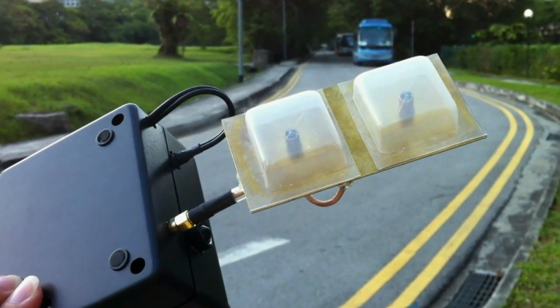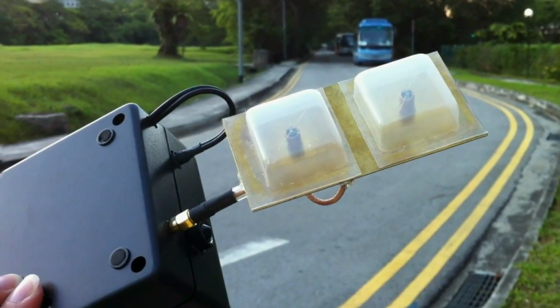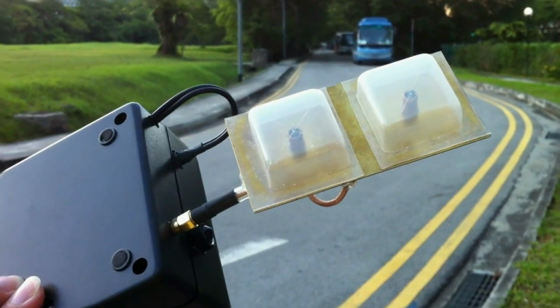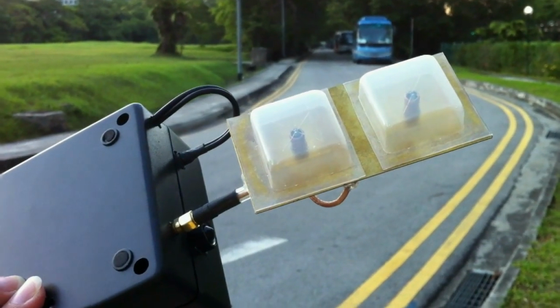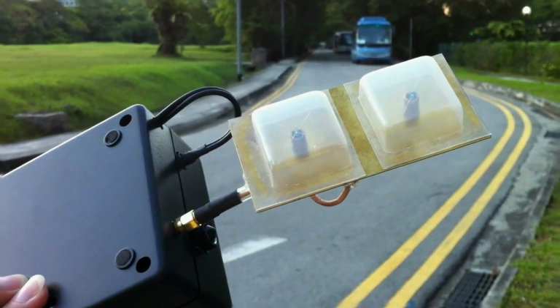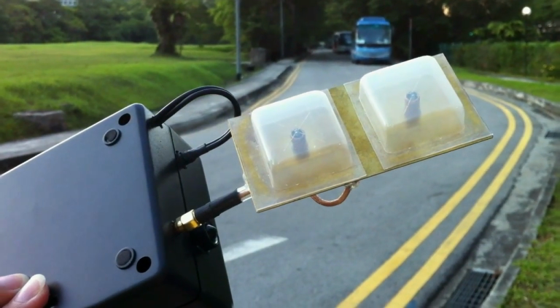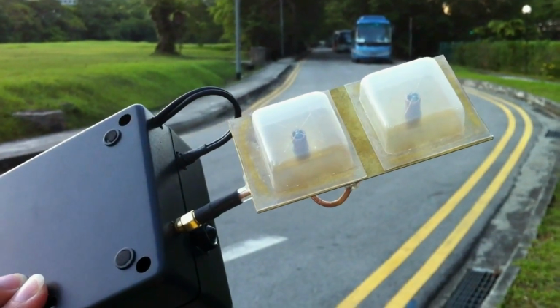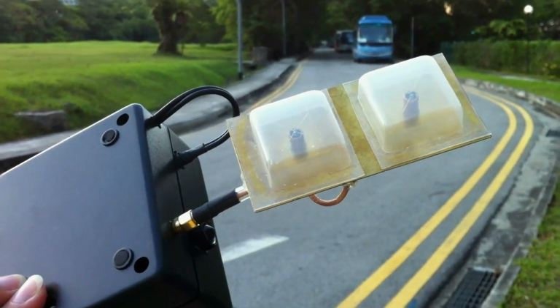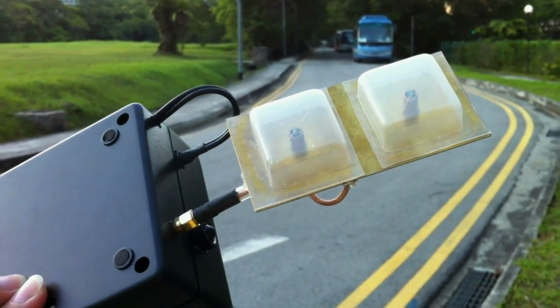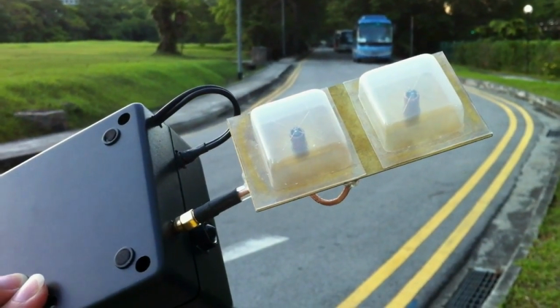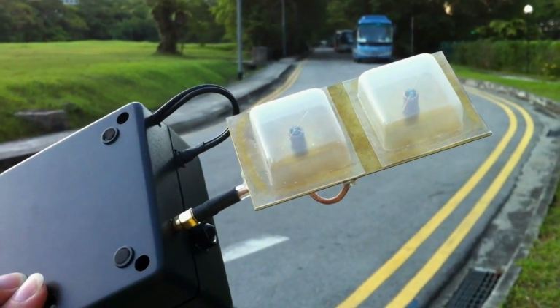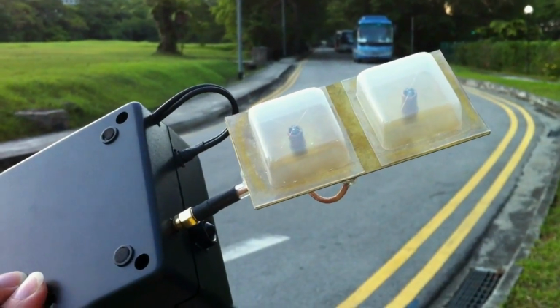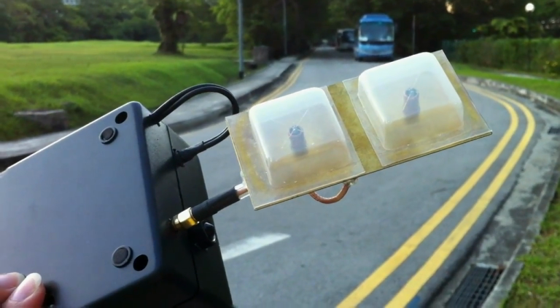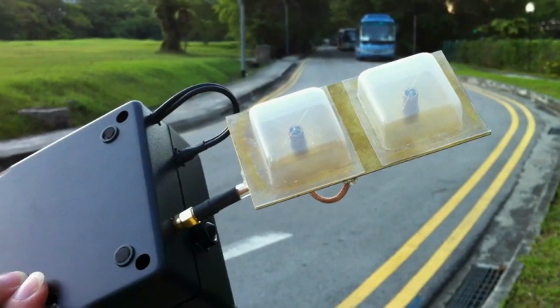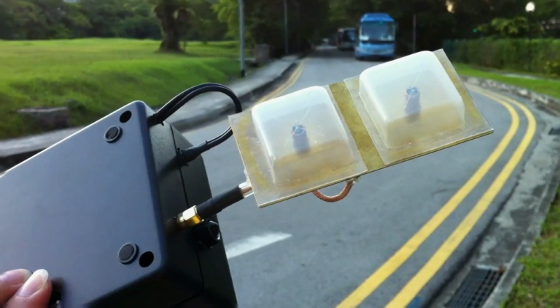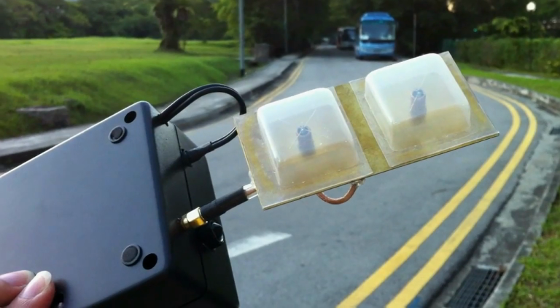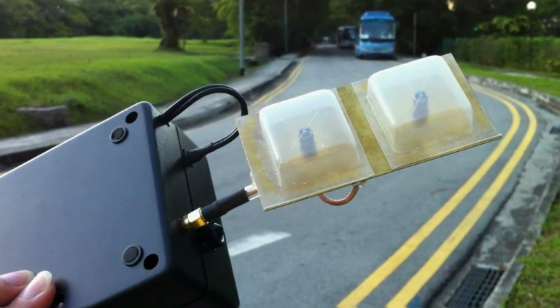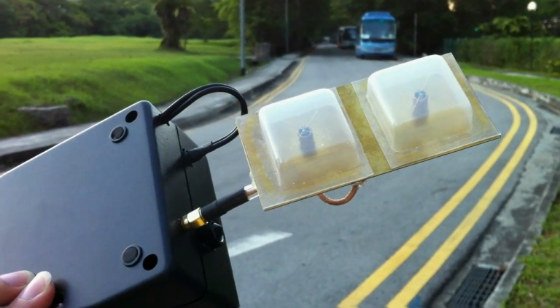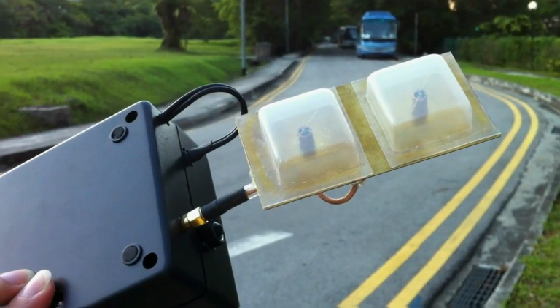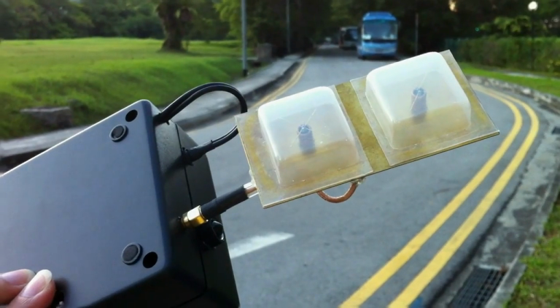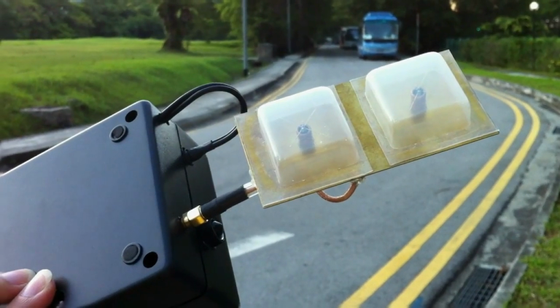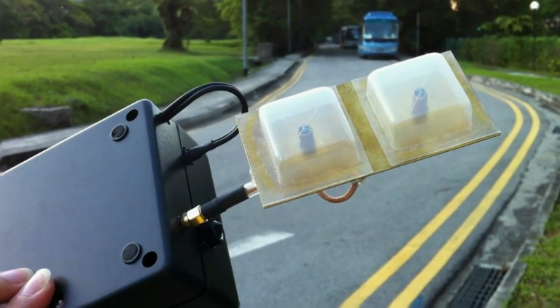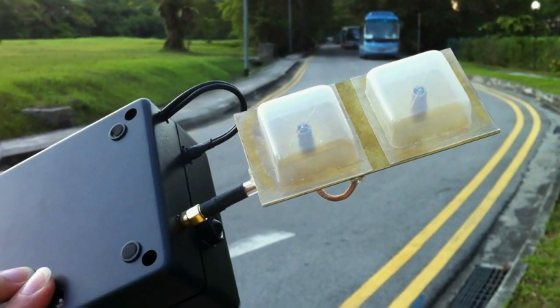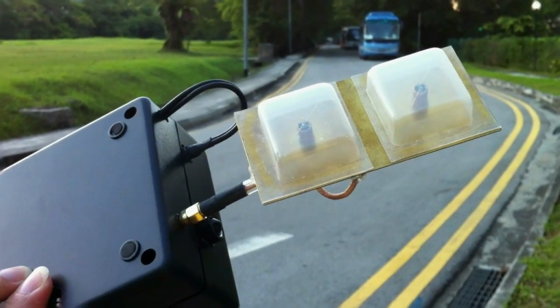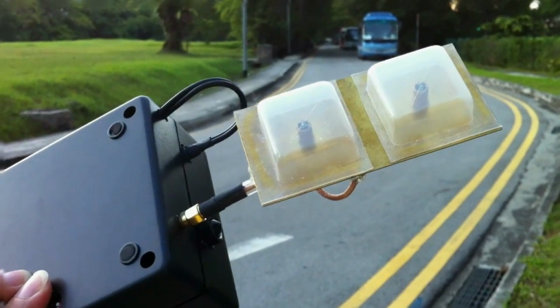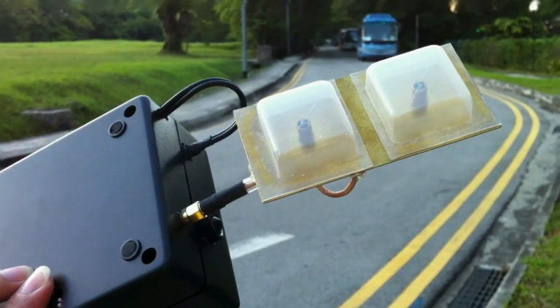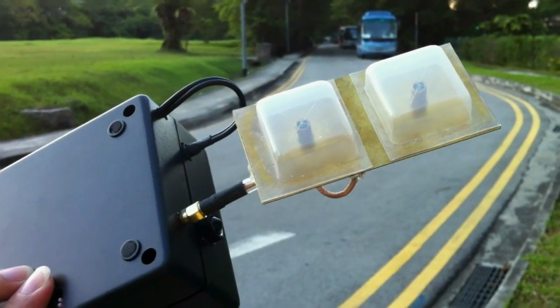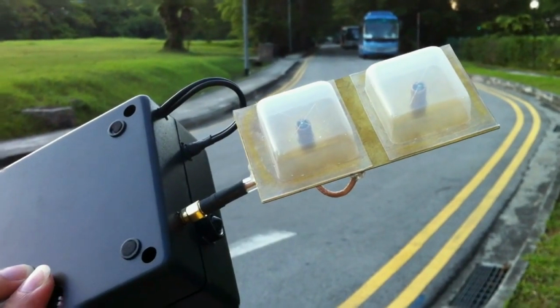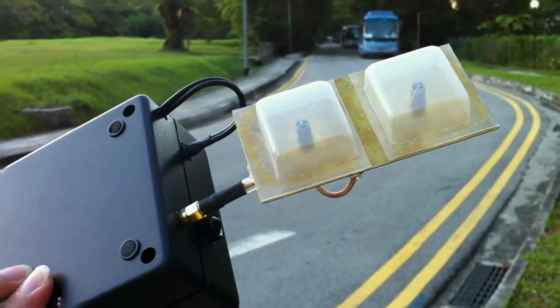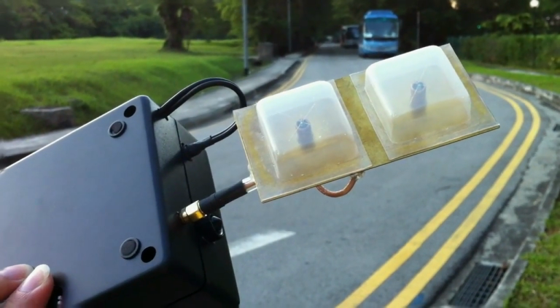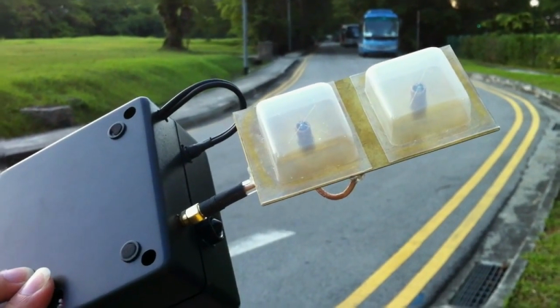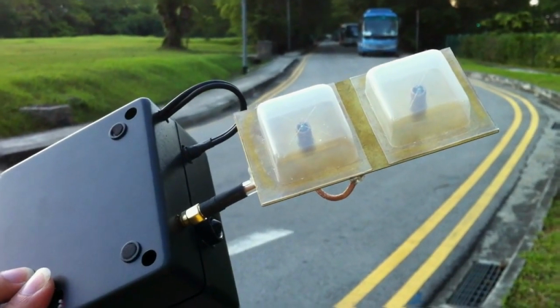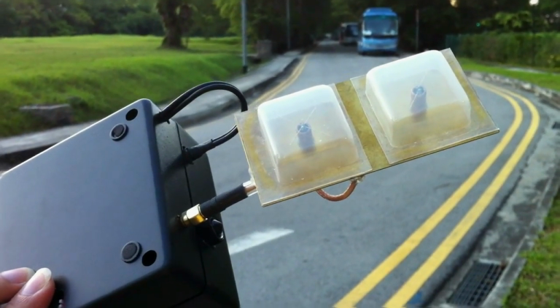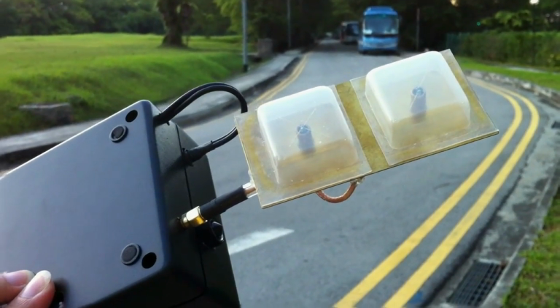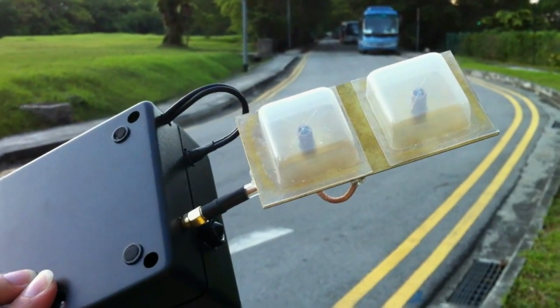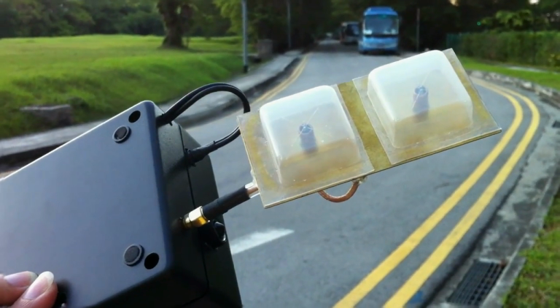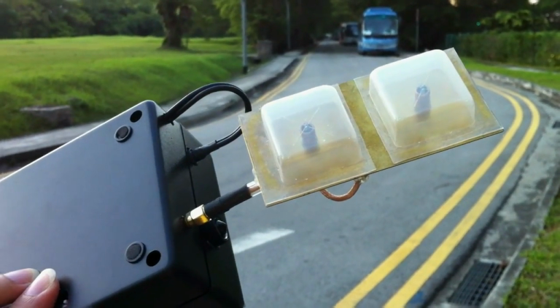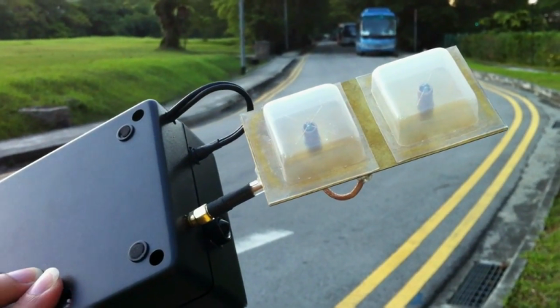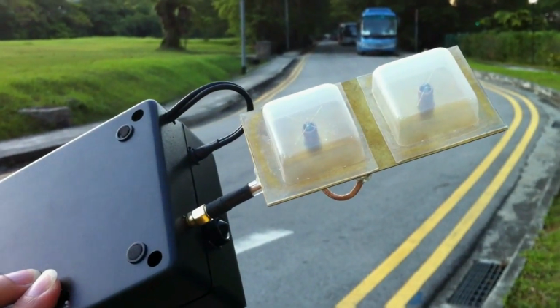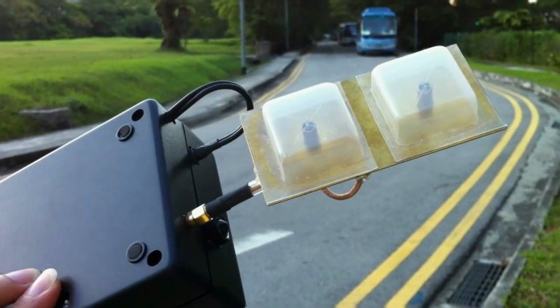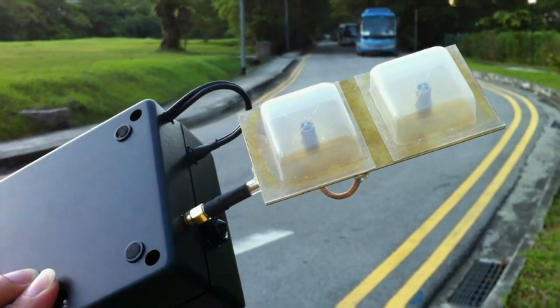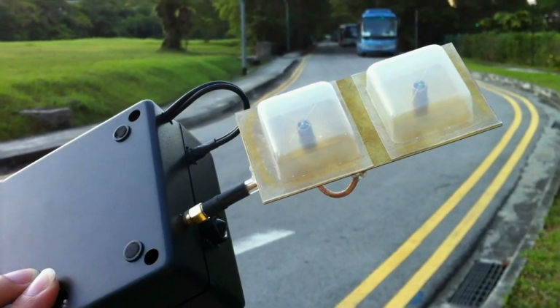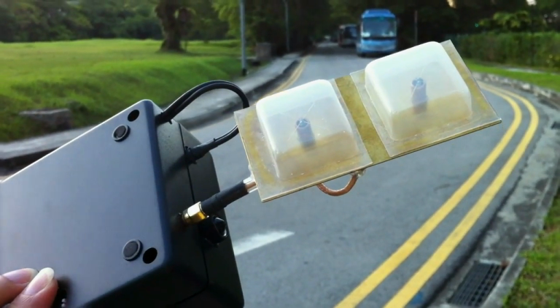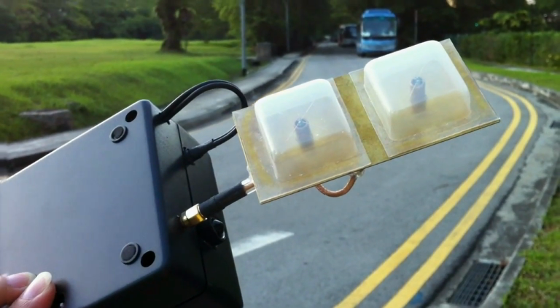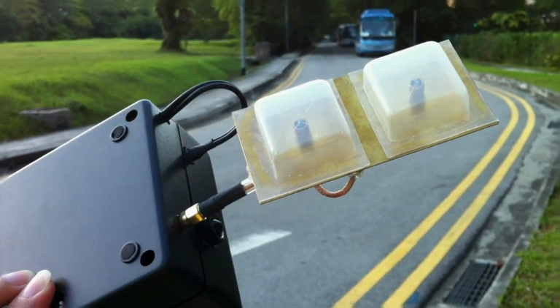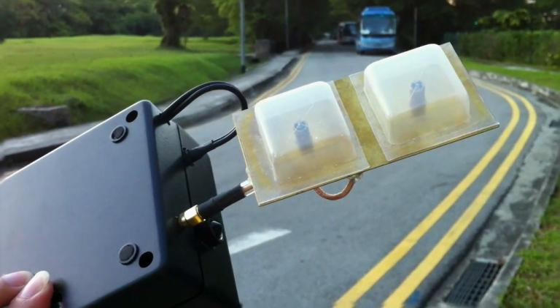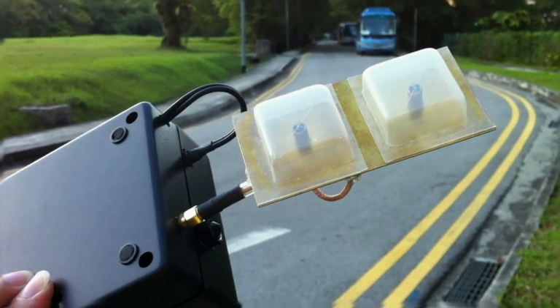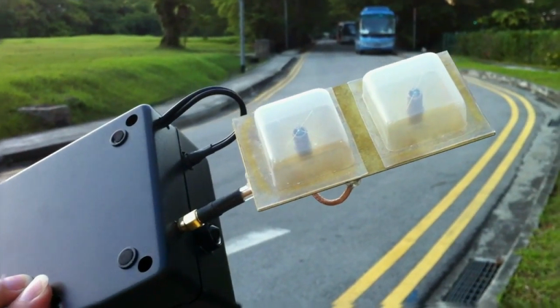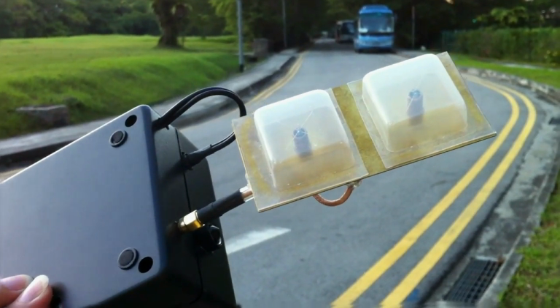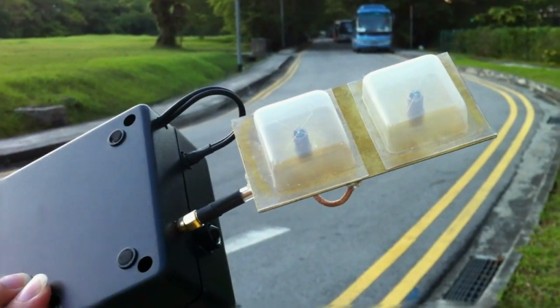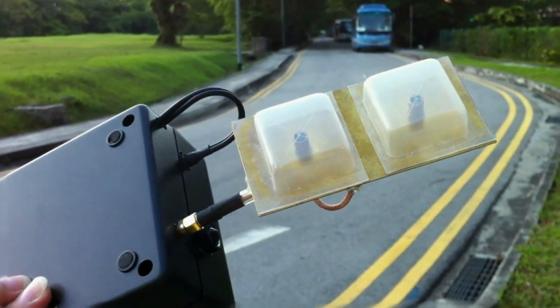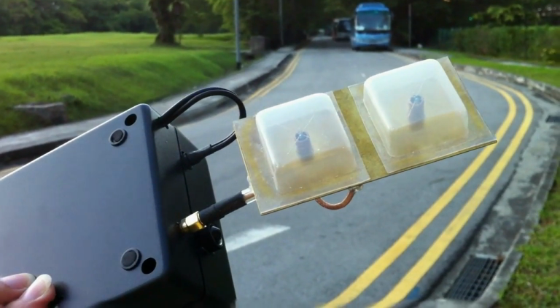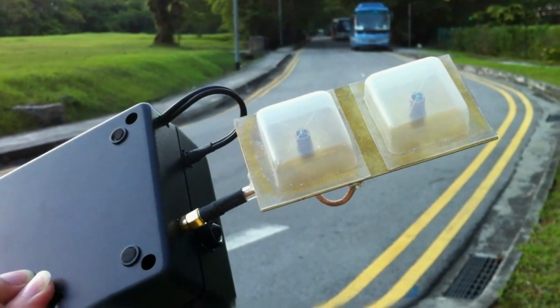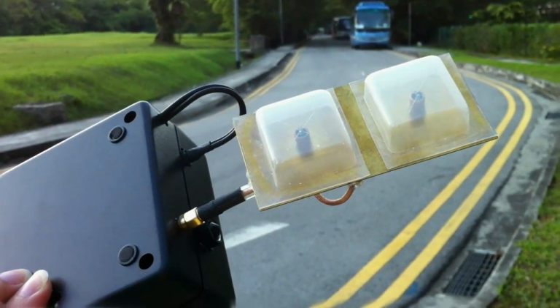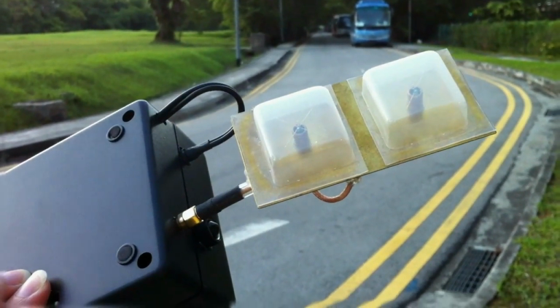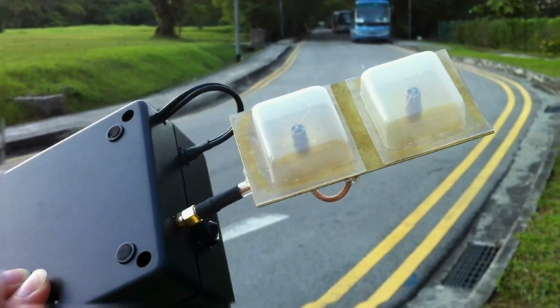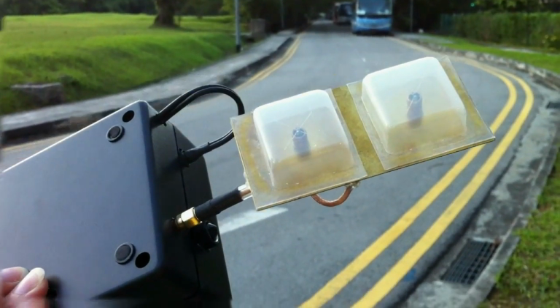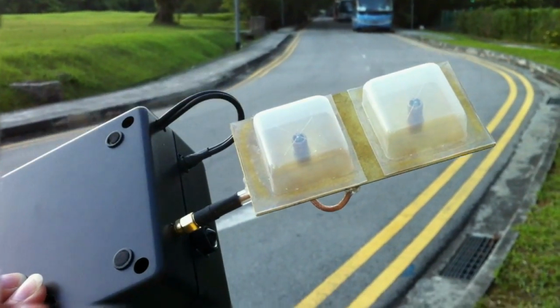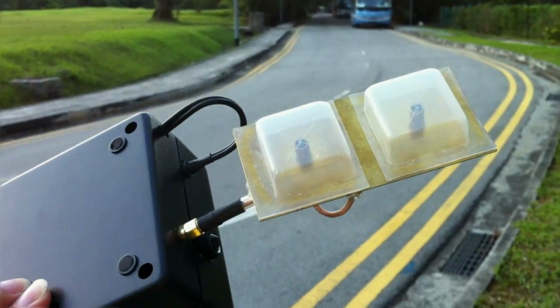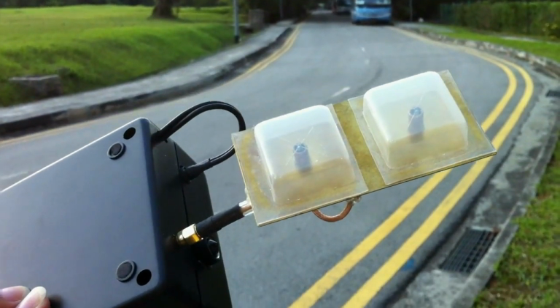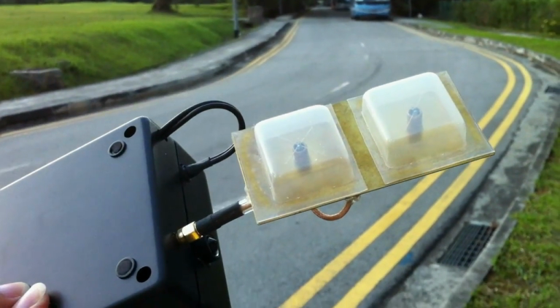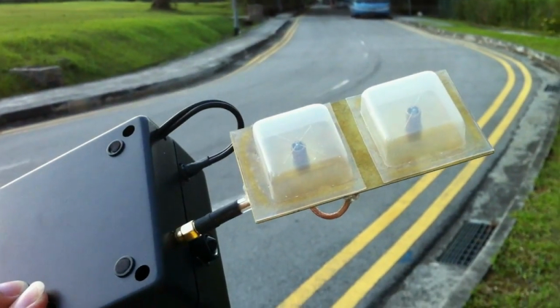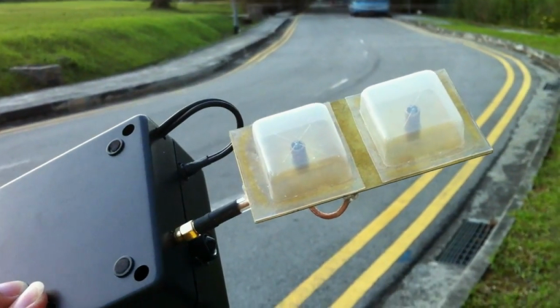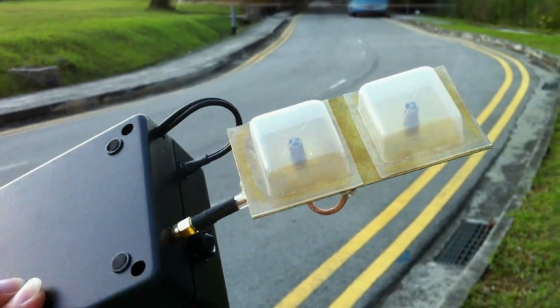Now at 300m away, this is with the pepper box 5.8GHz twin crosshair antenna.